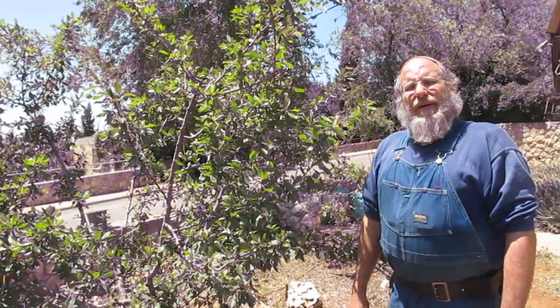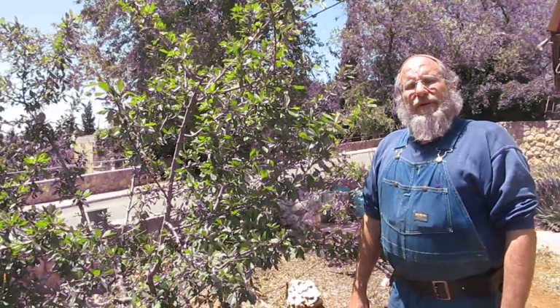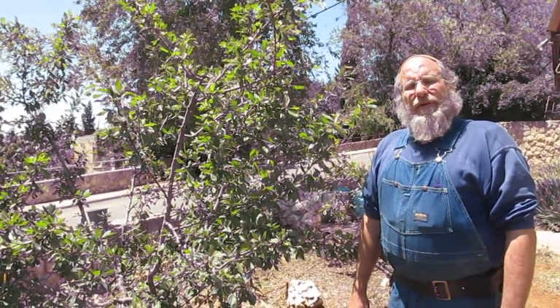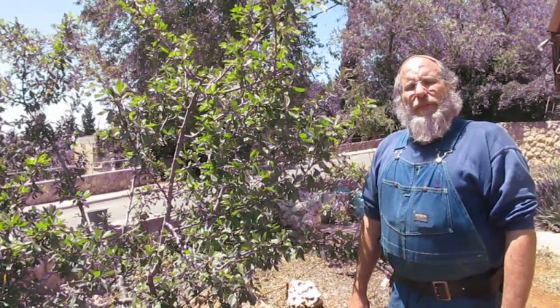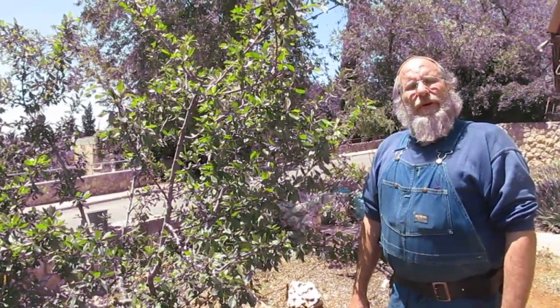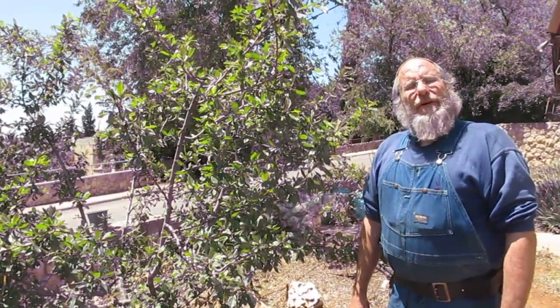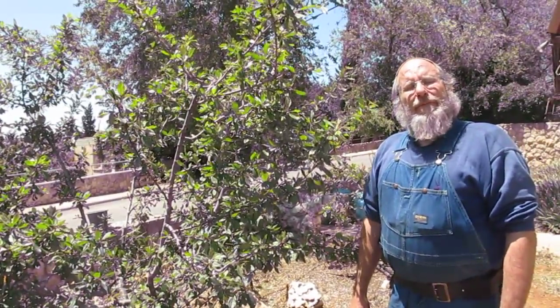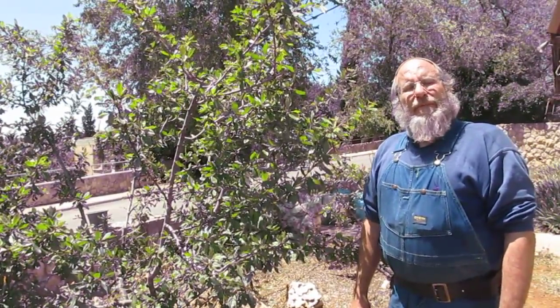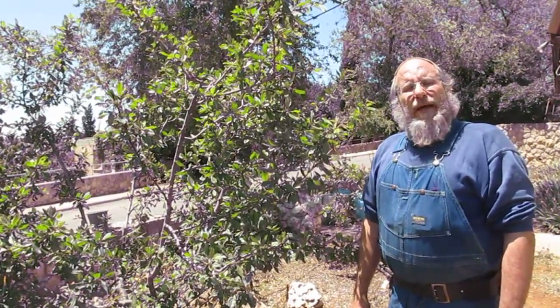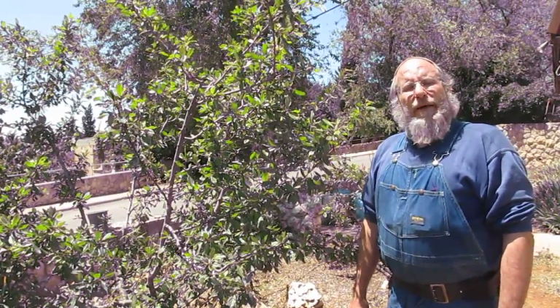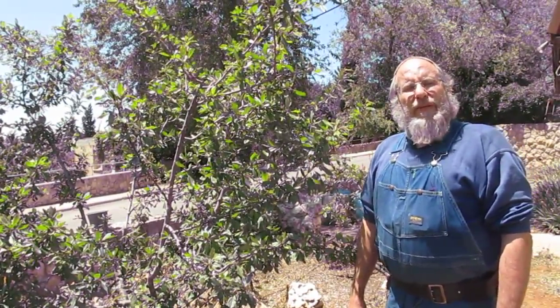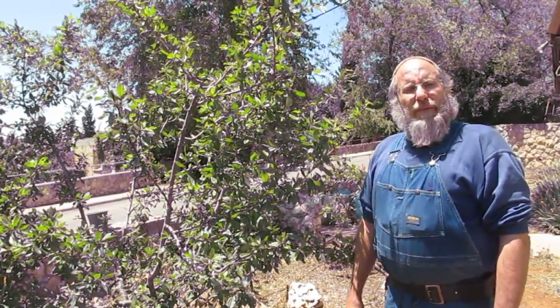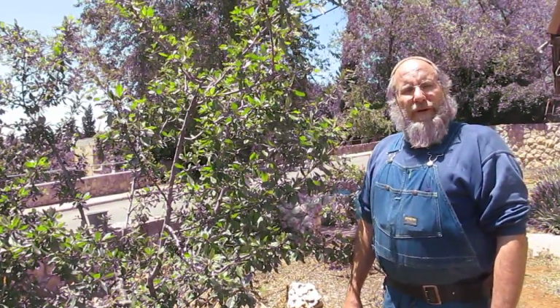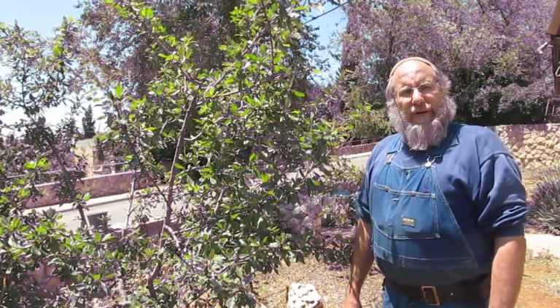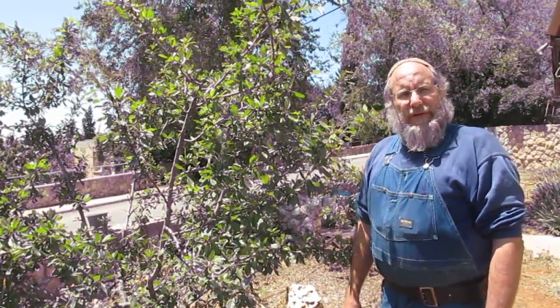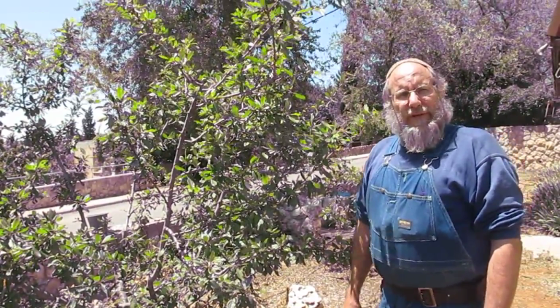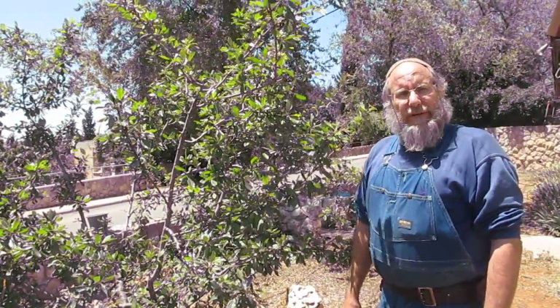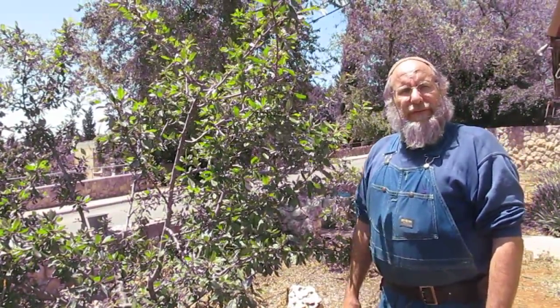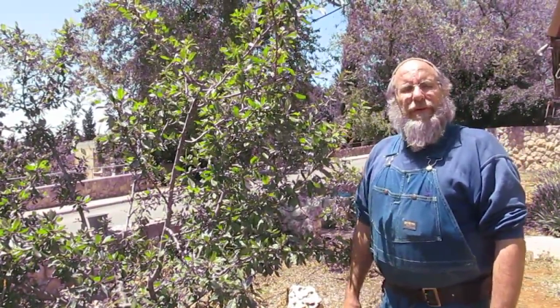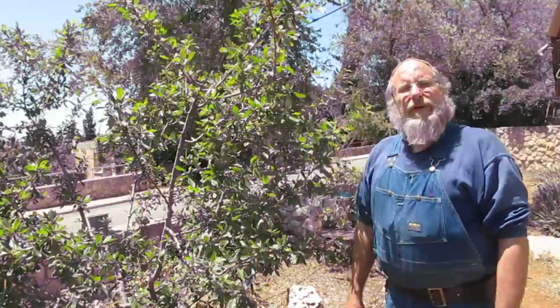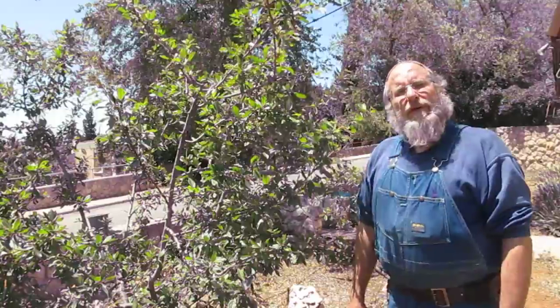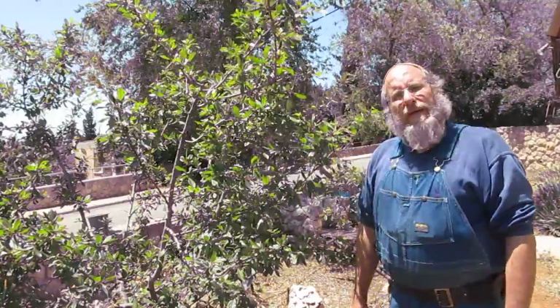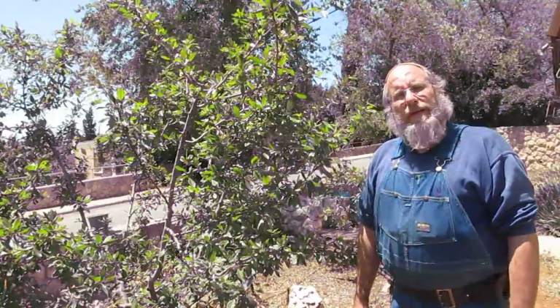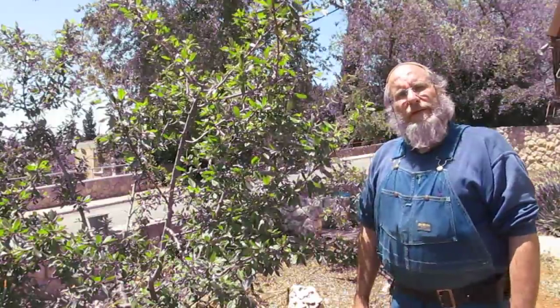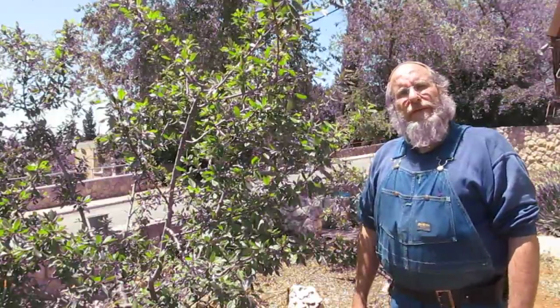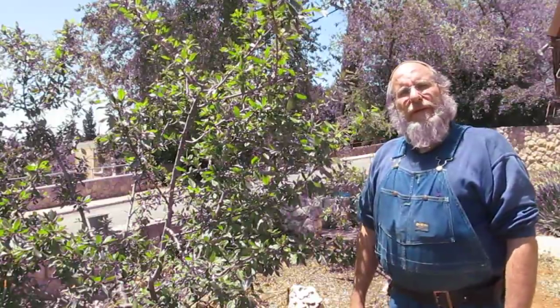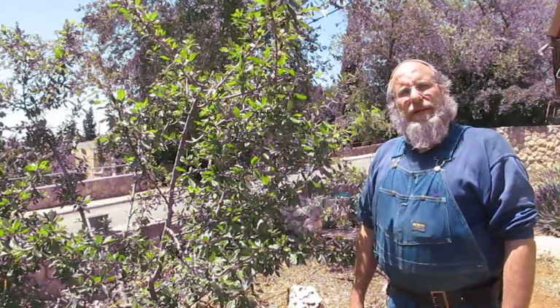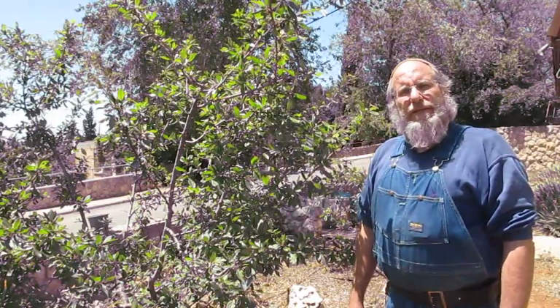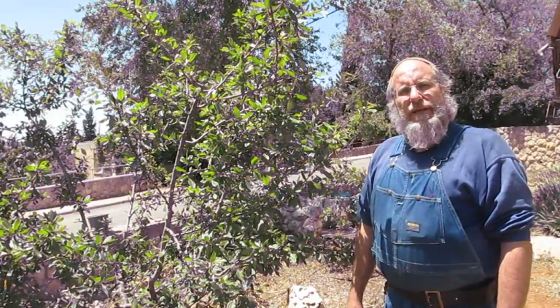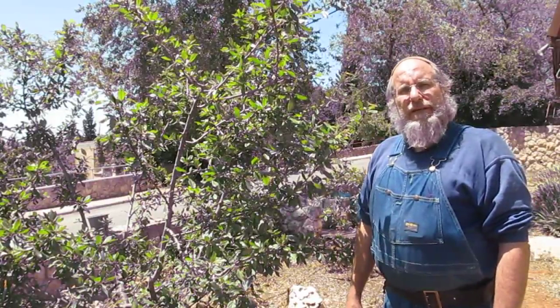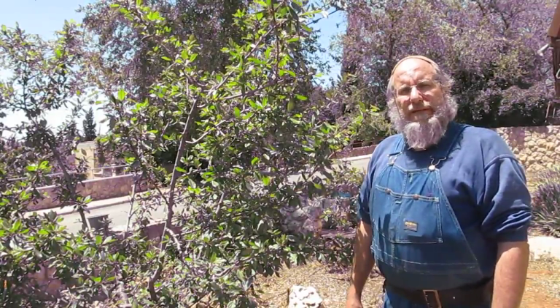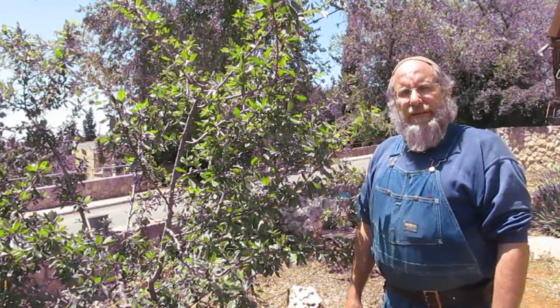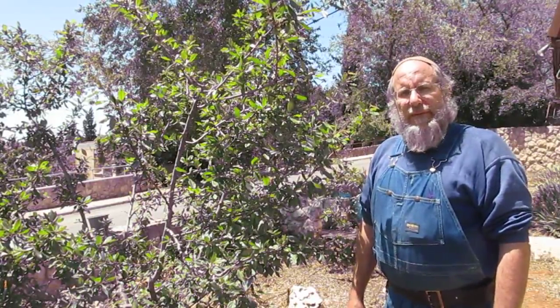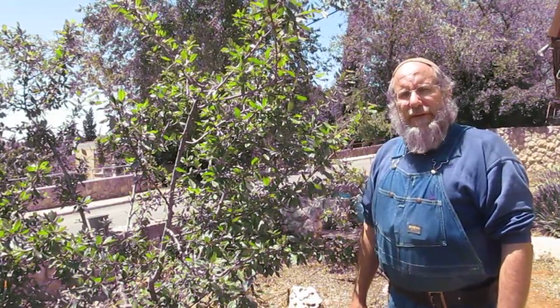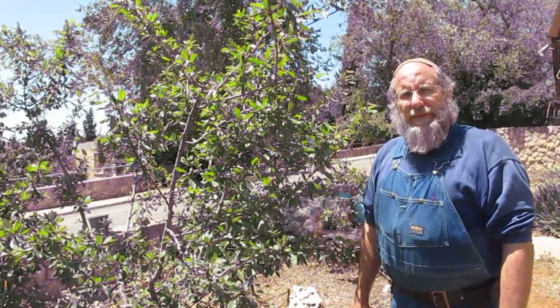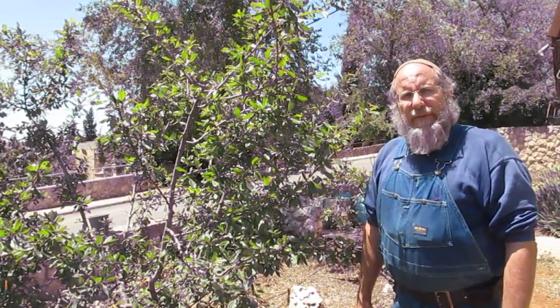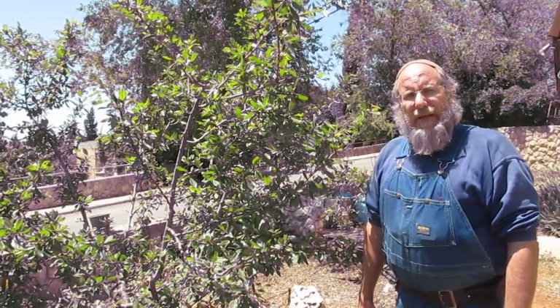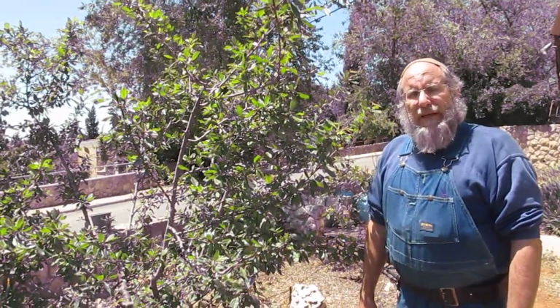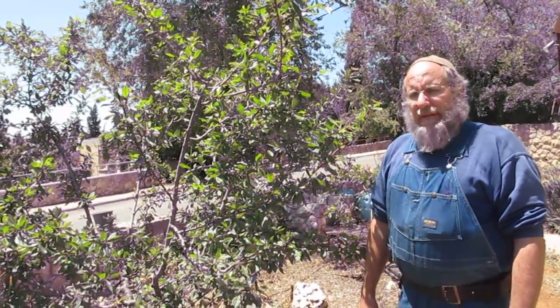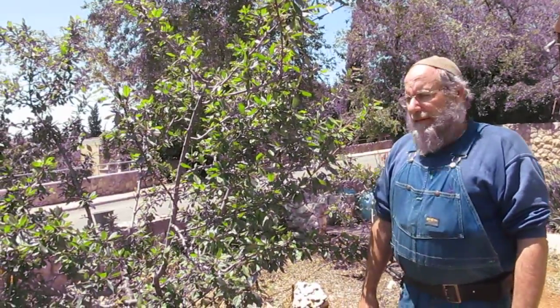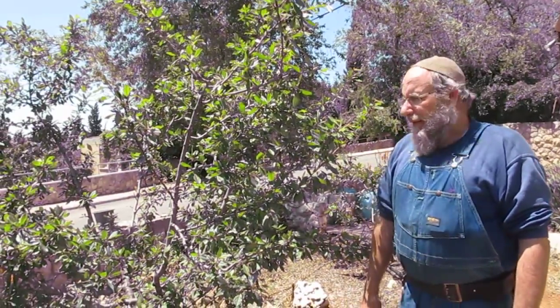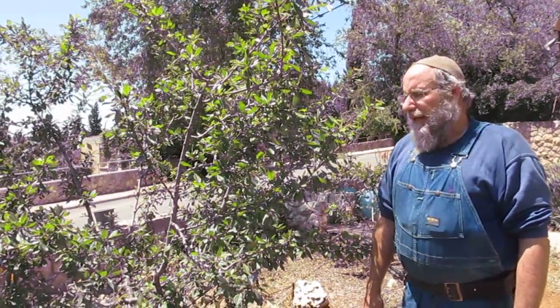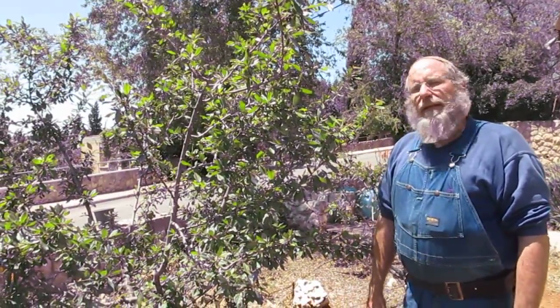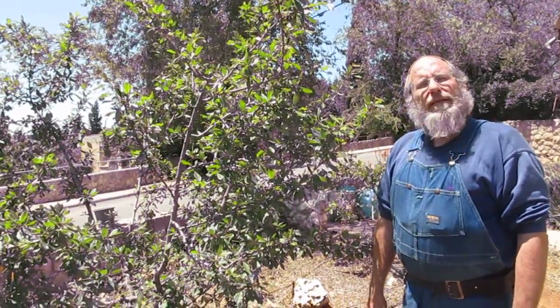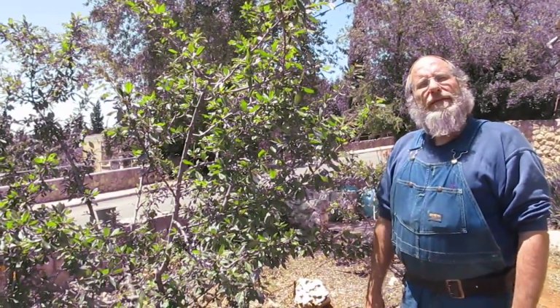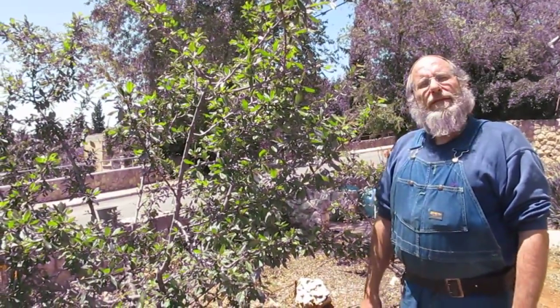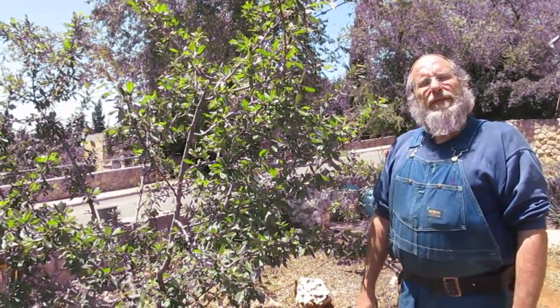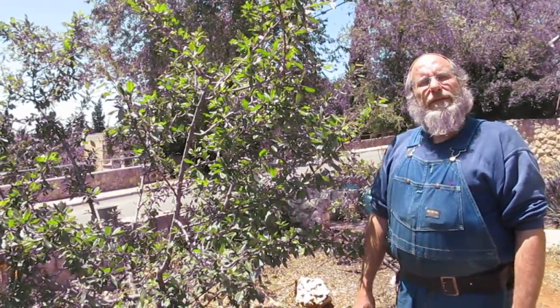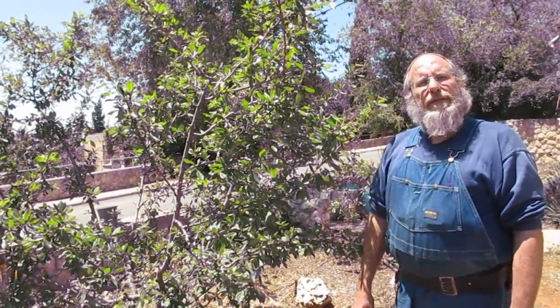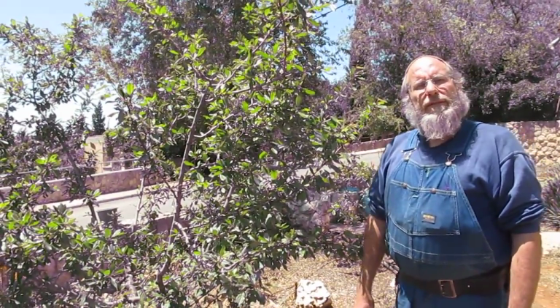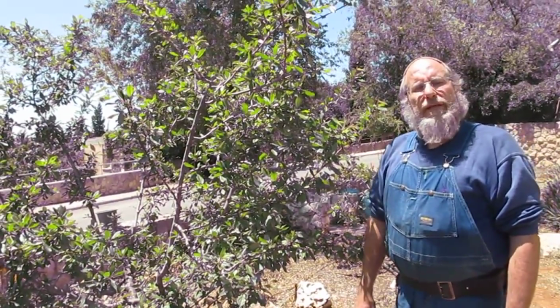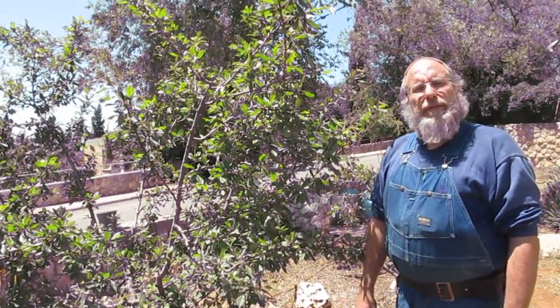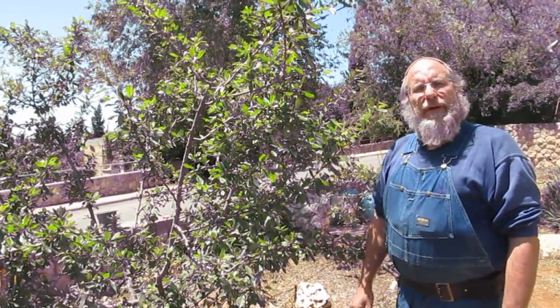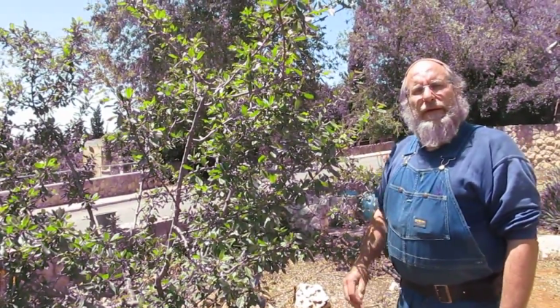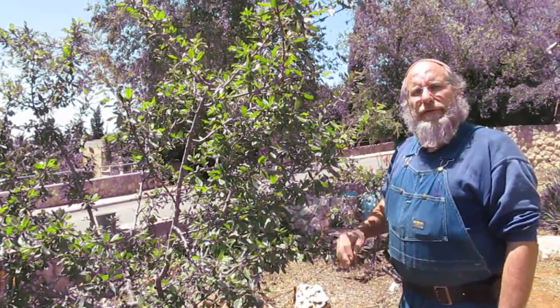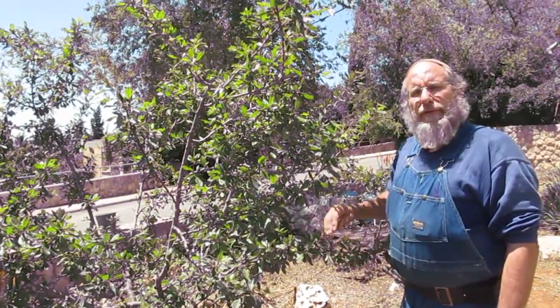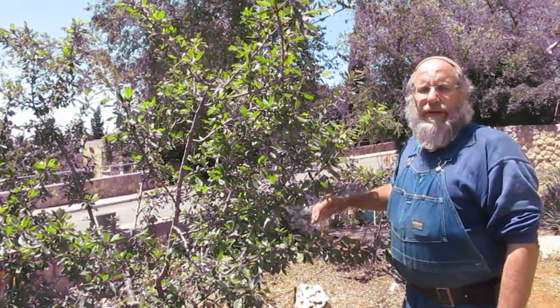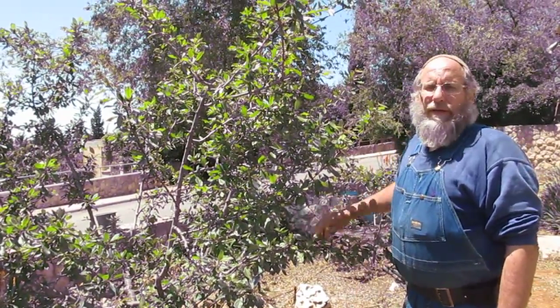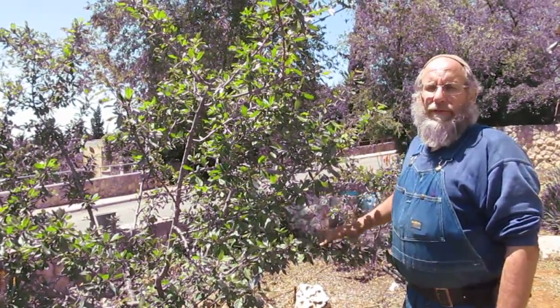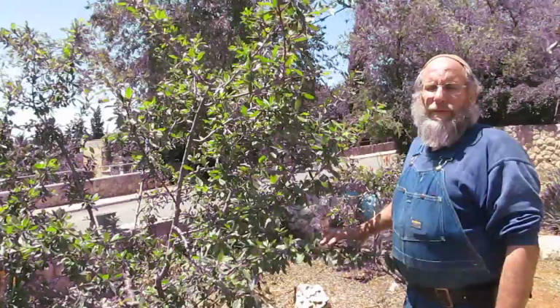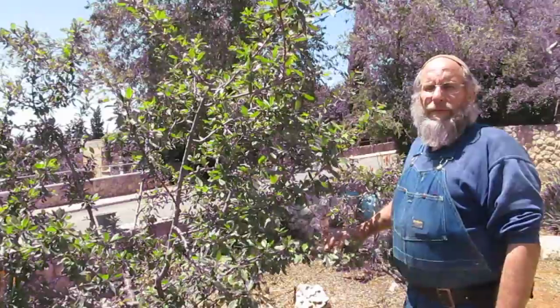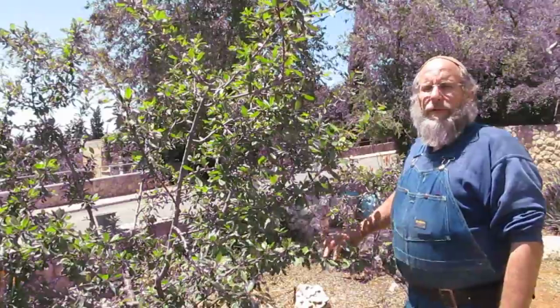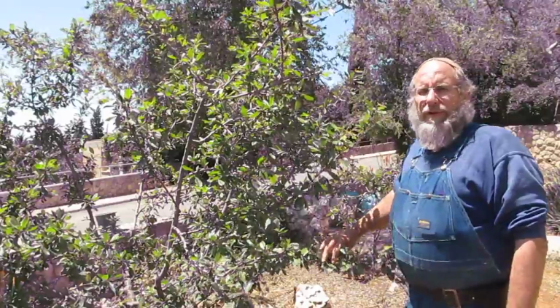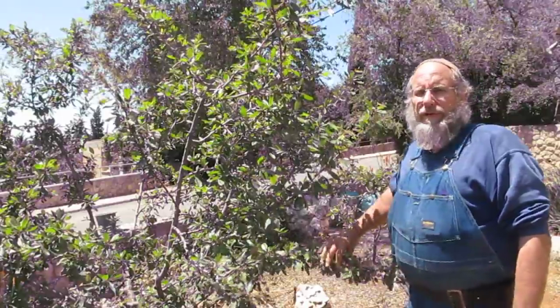Good morning. I'm Dale Baranowski and I live in El Azar in Israel. Today I'd like to talk about thinning fruit trees.